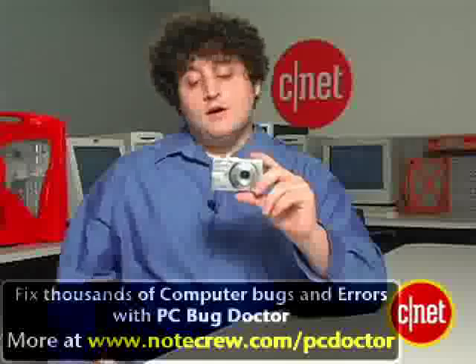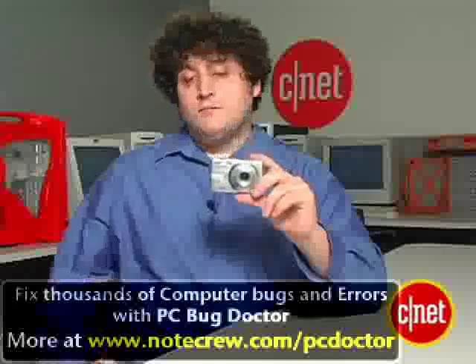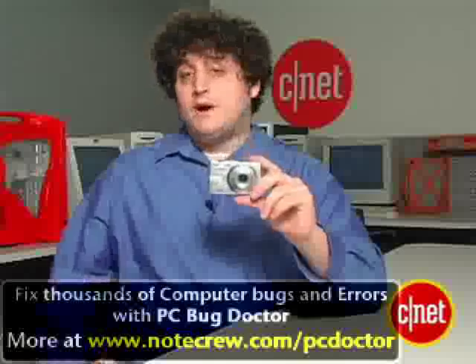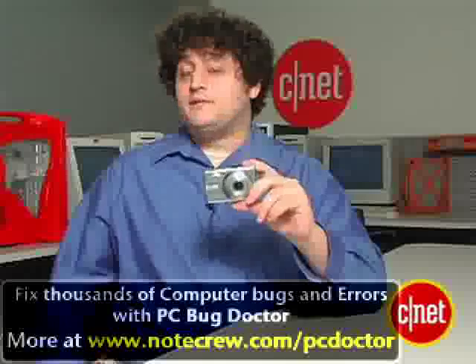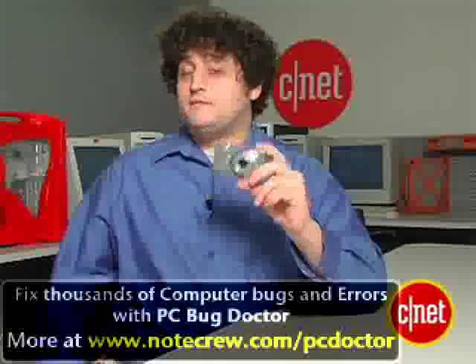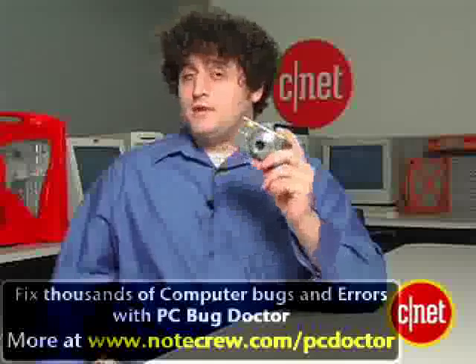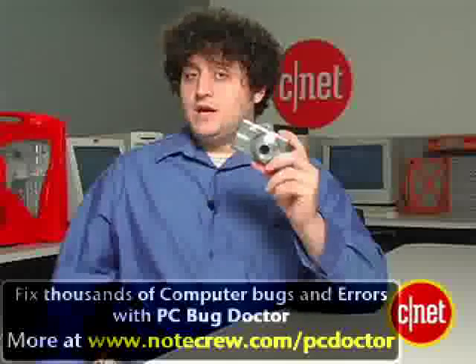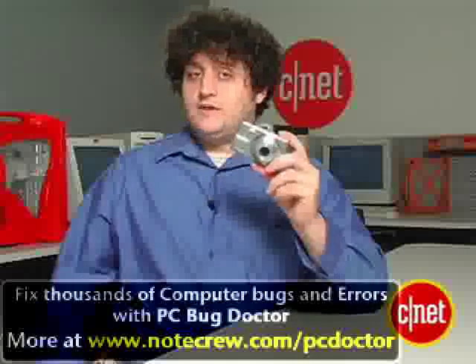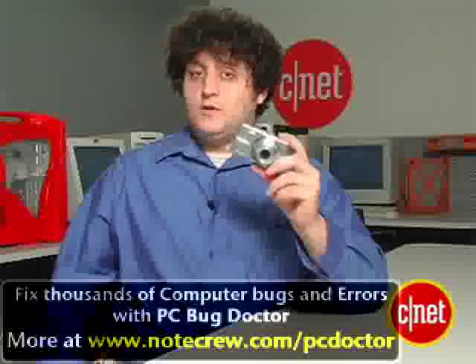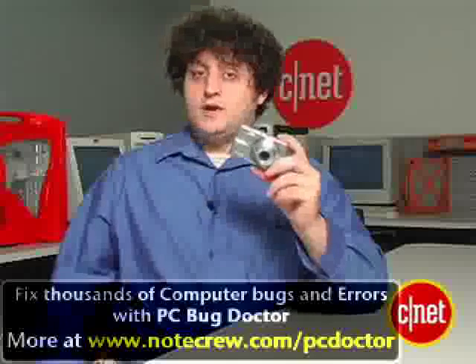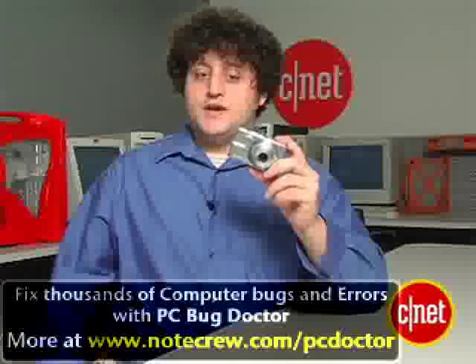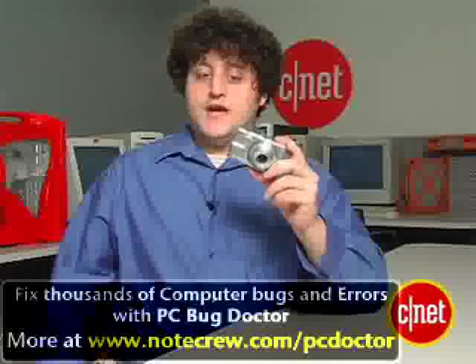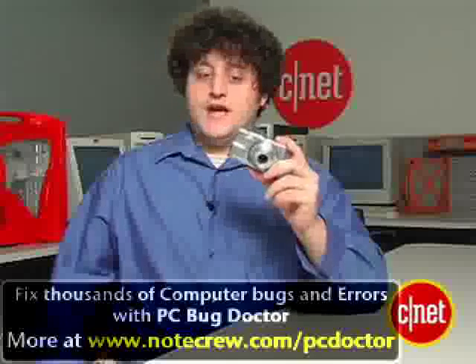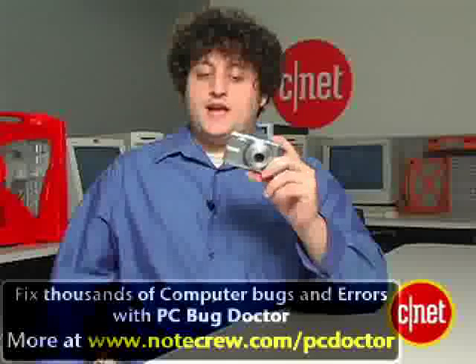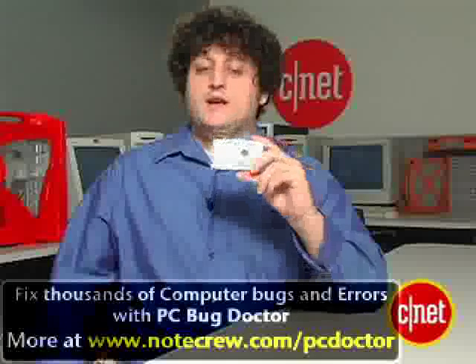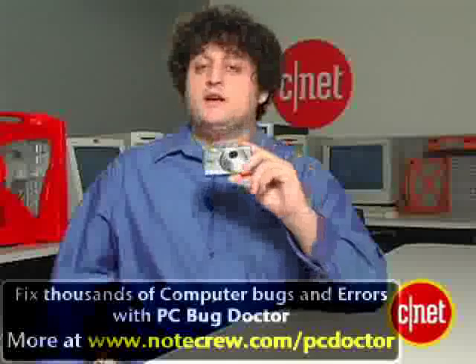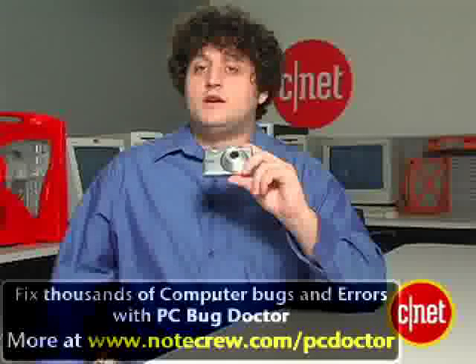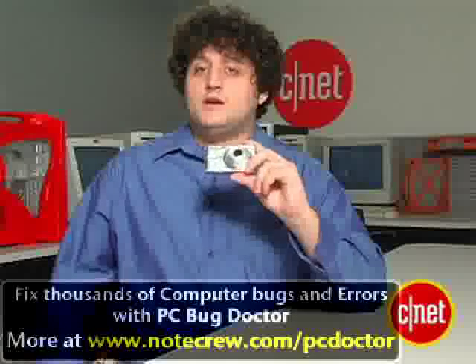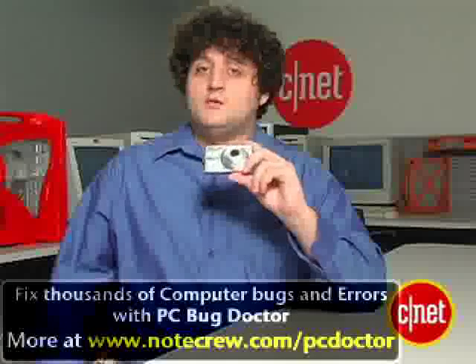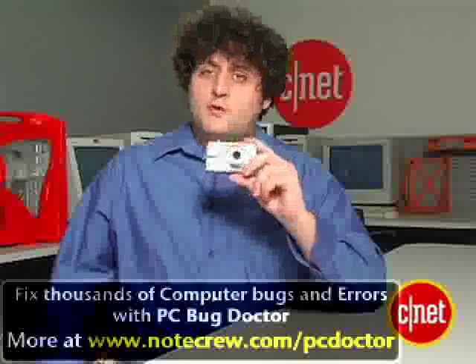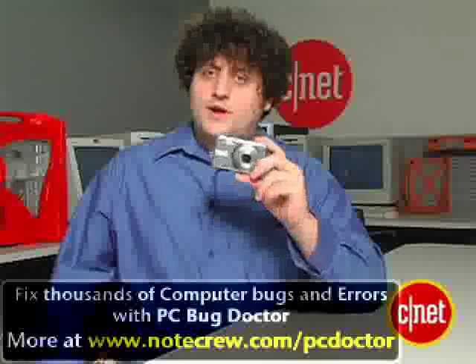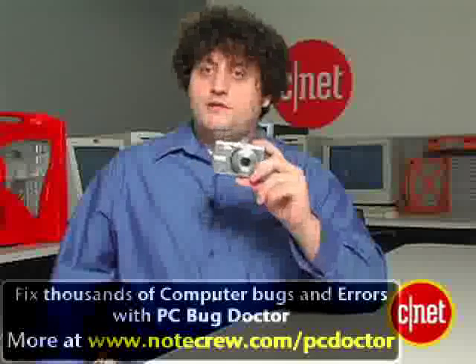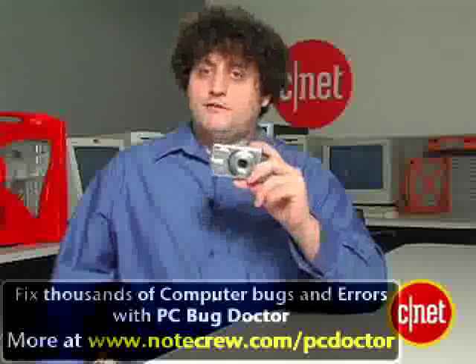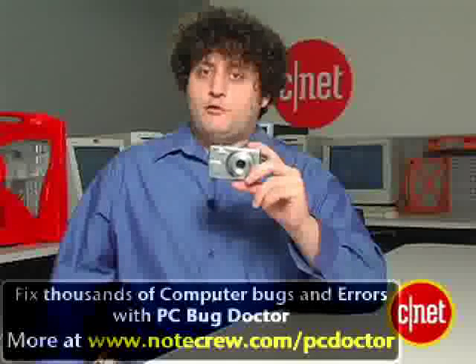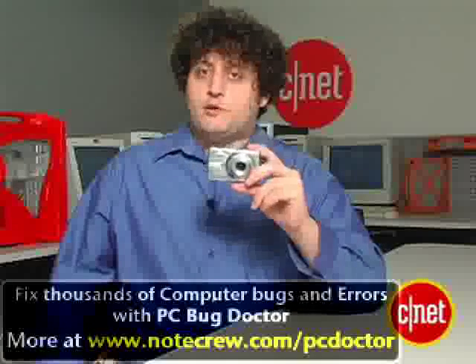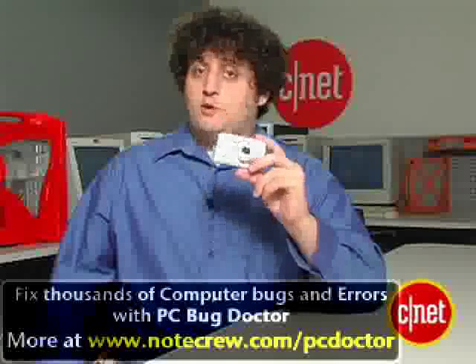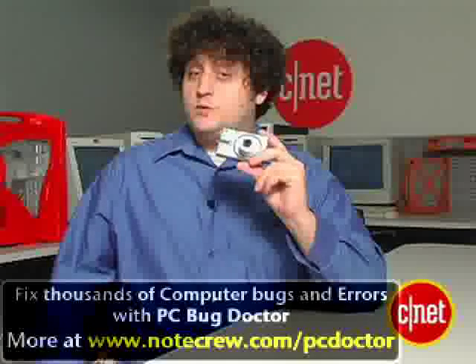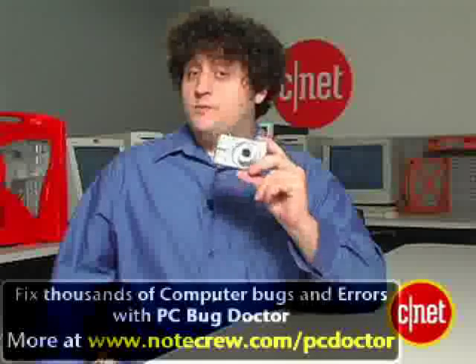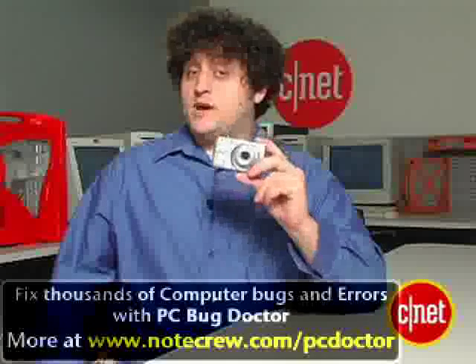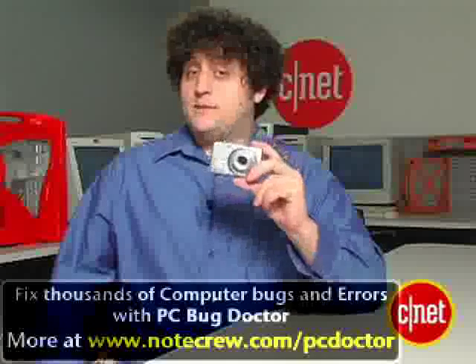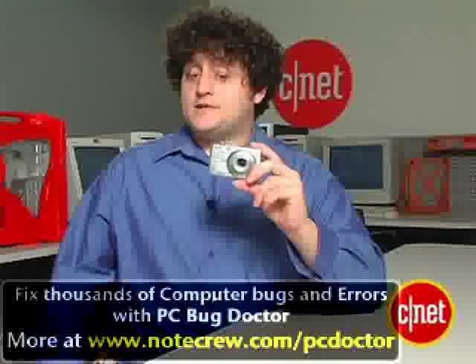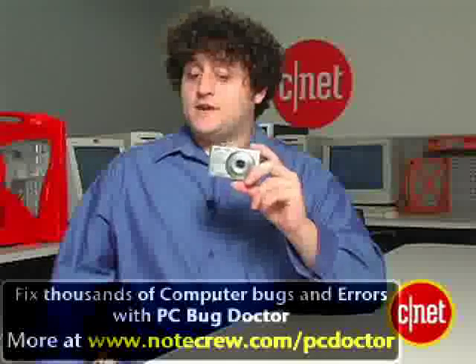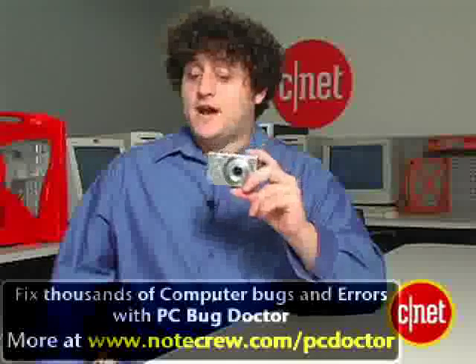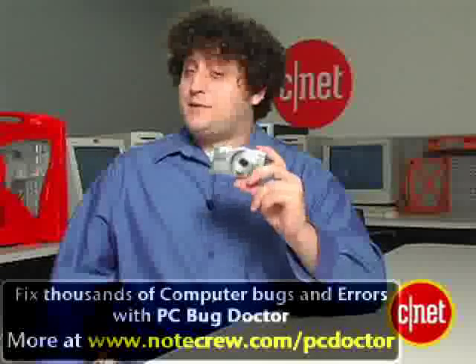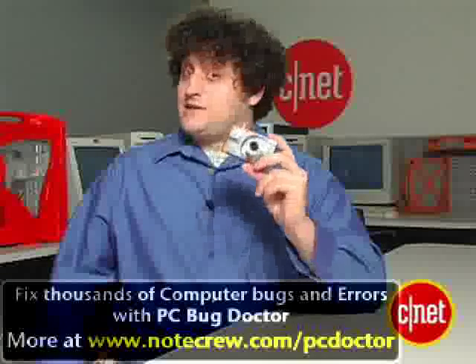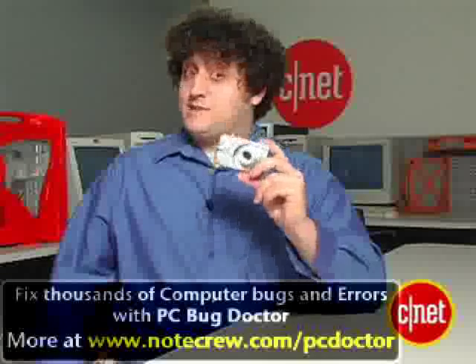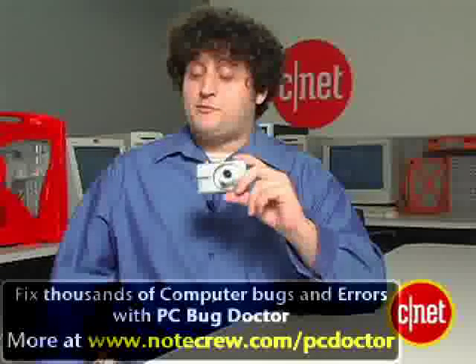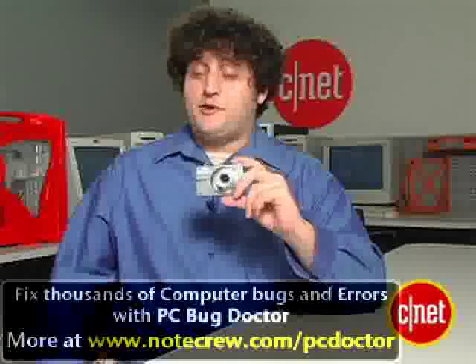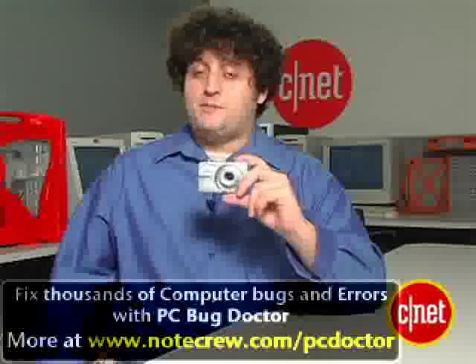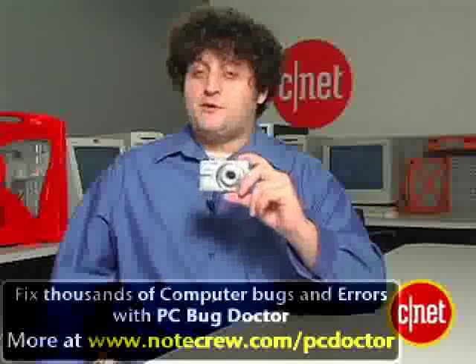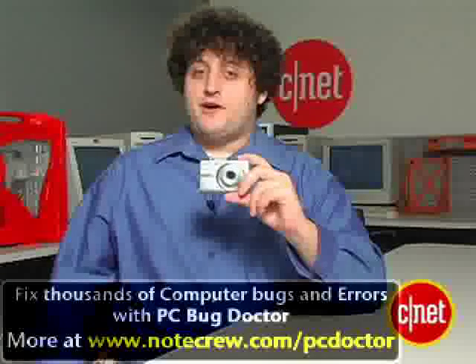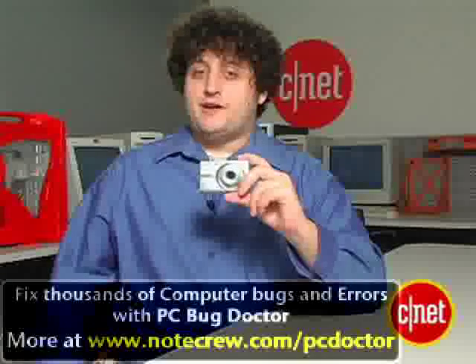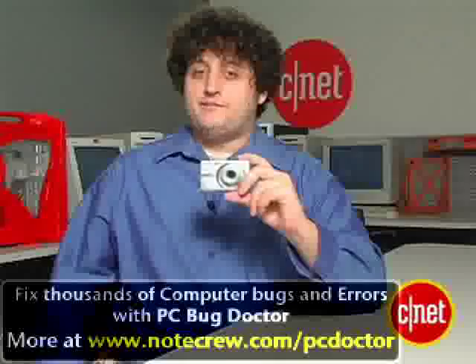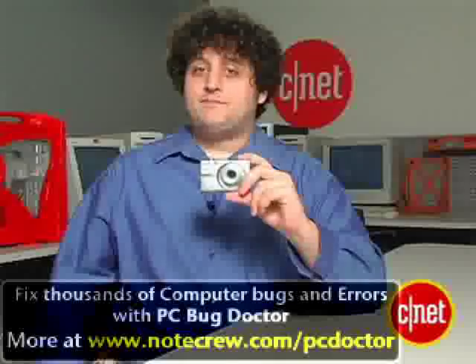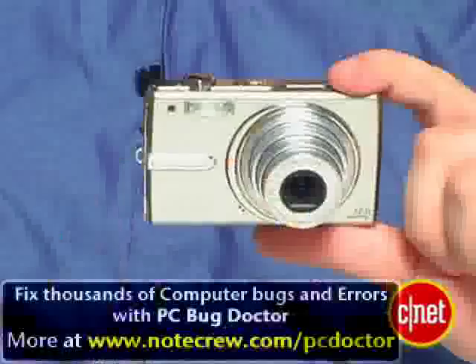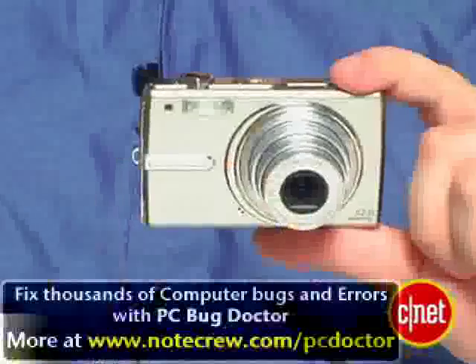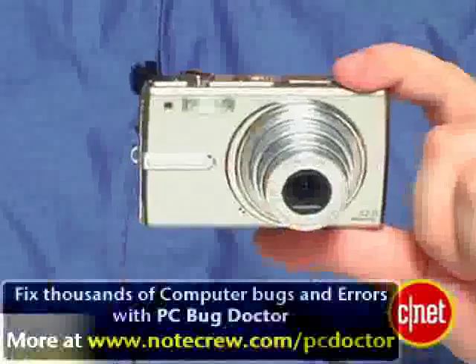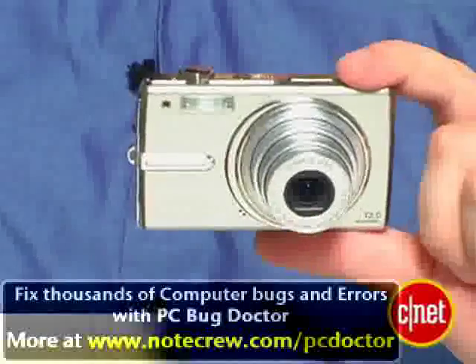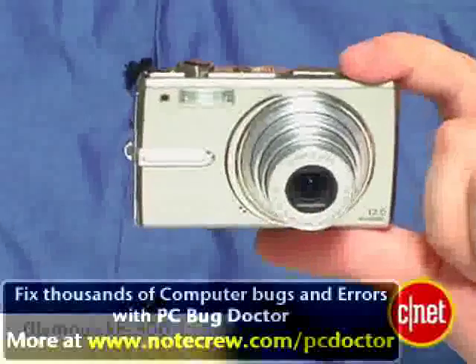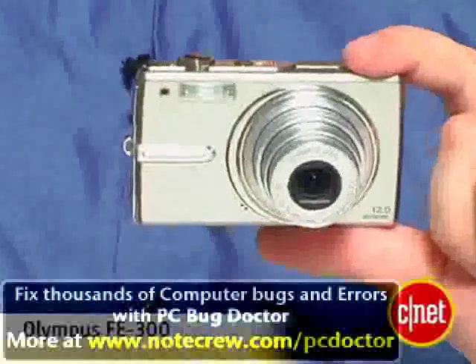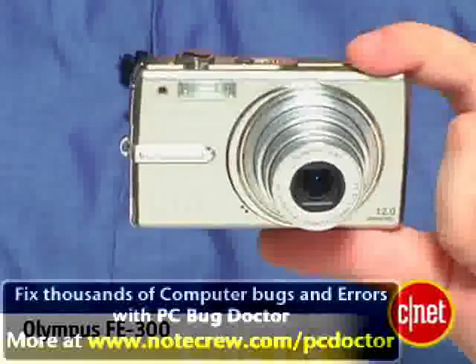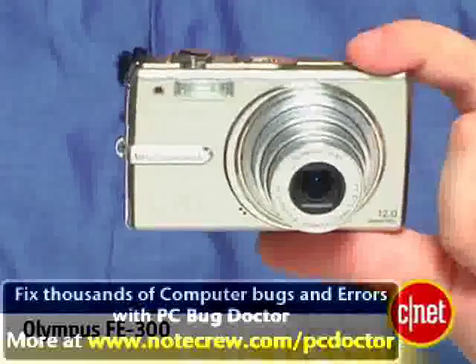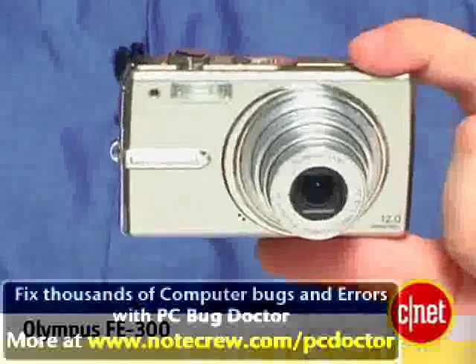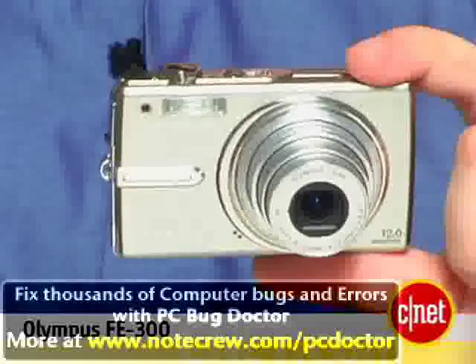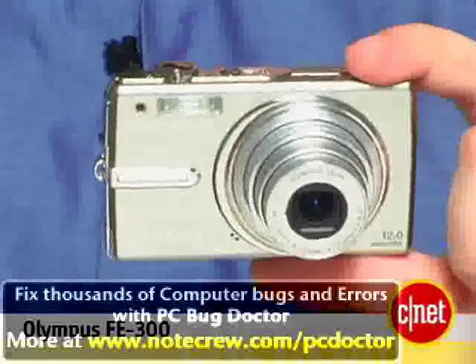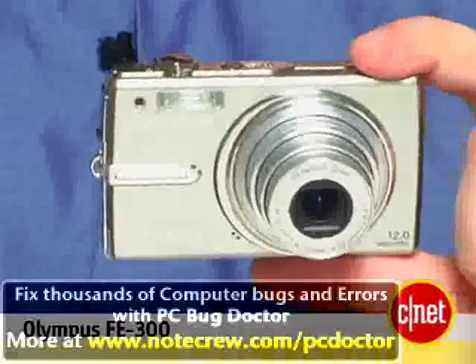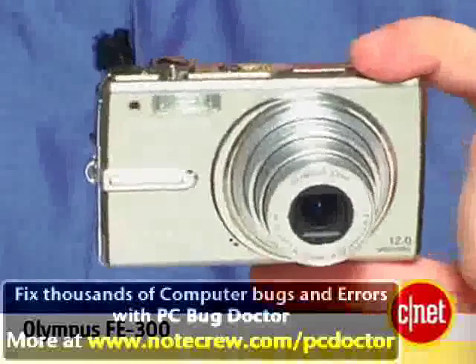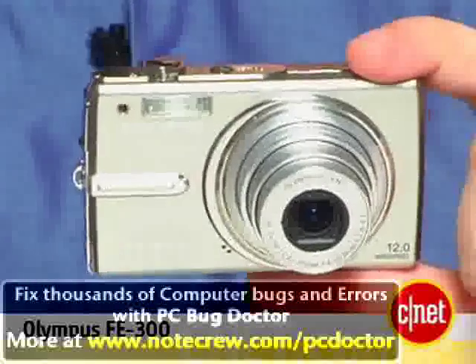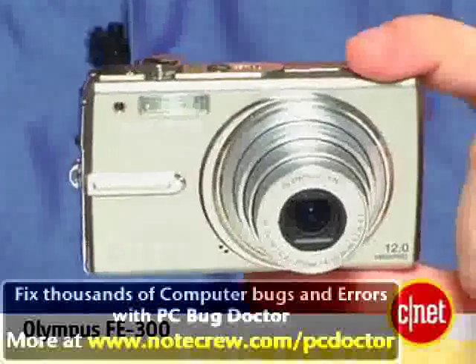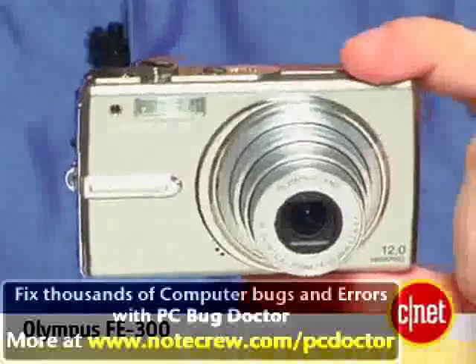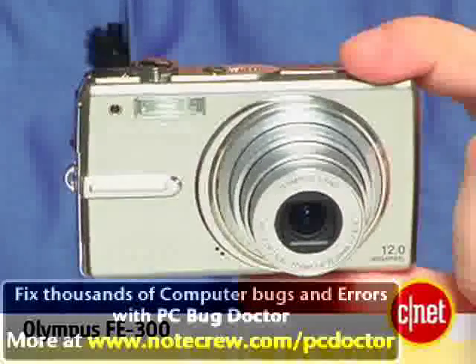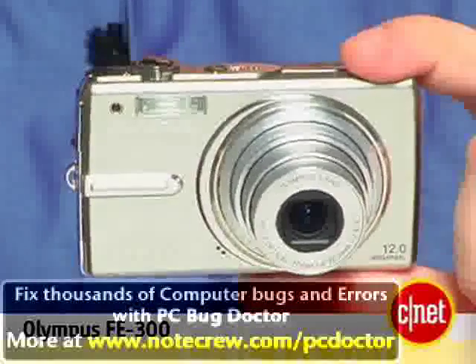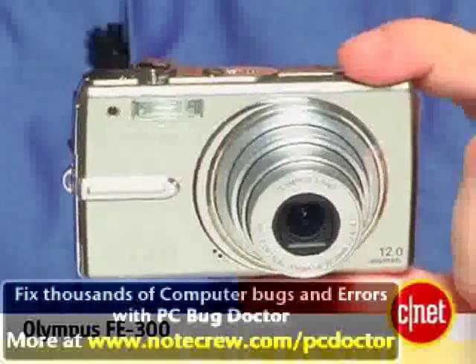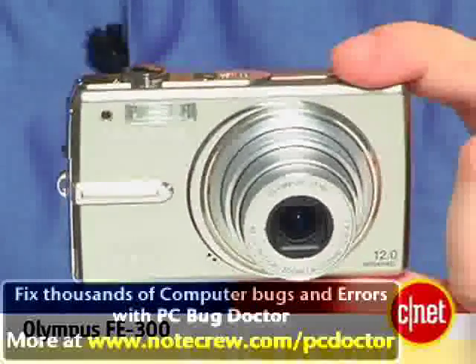But if you want a relatively affordable 12-megapixel camera, this might be right up your alley. I'm Will Greenwald, and this is the Olympus FE 300.